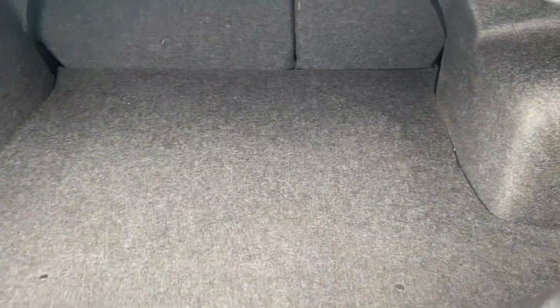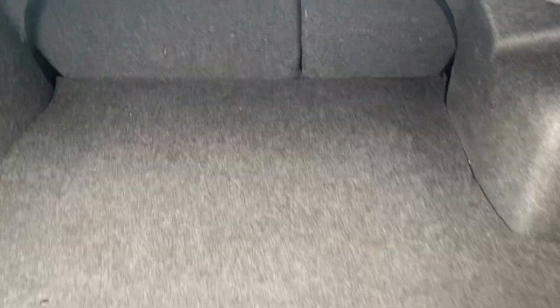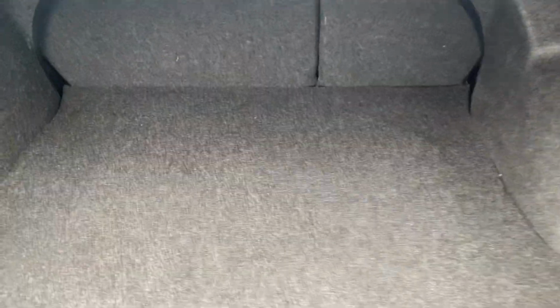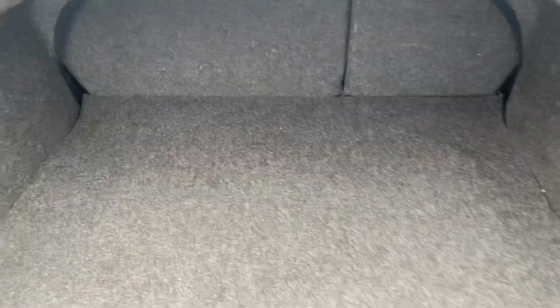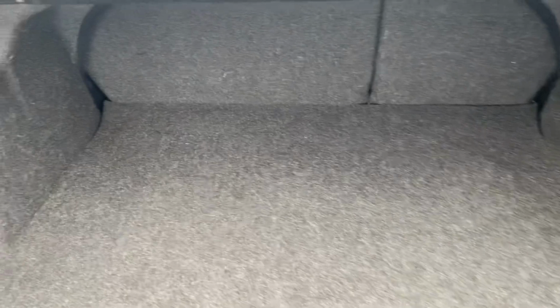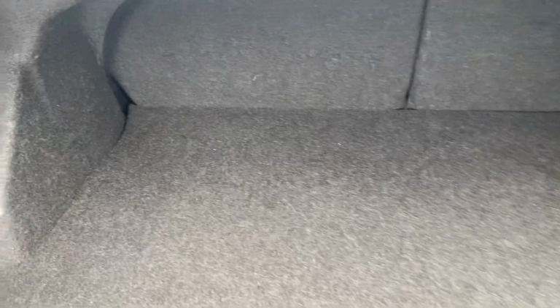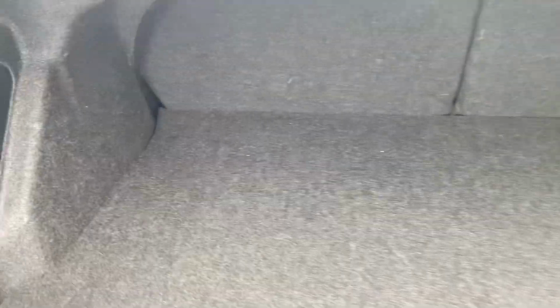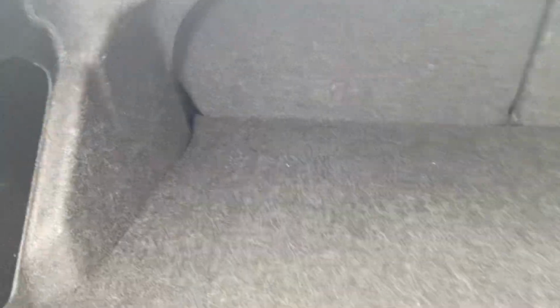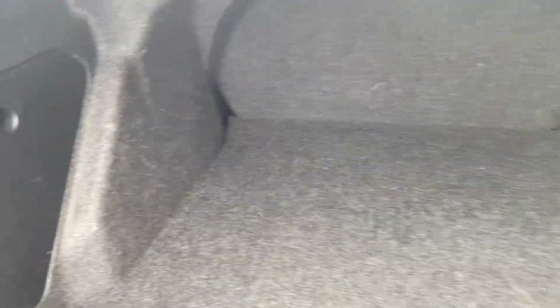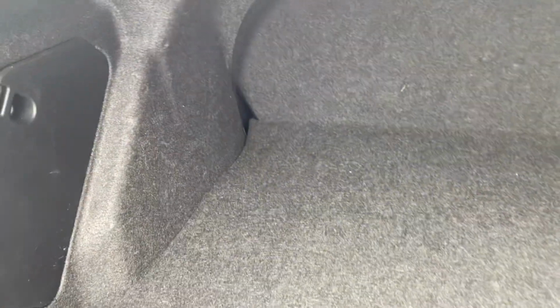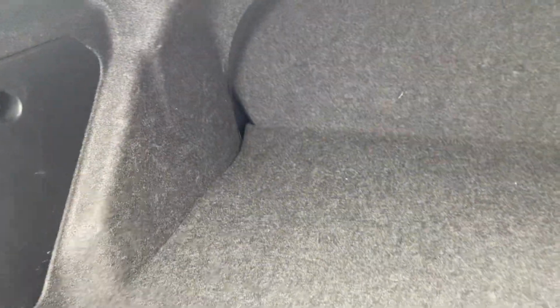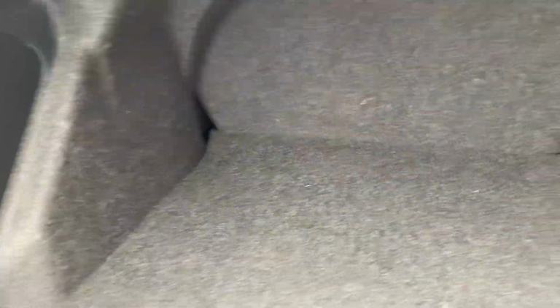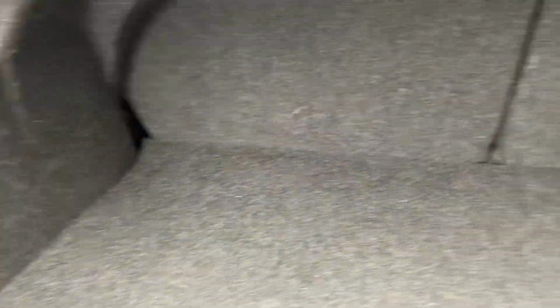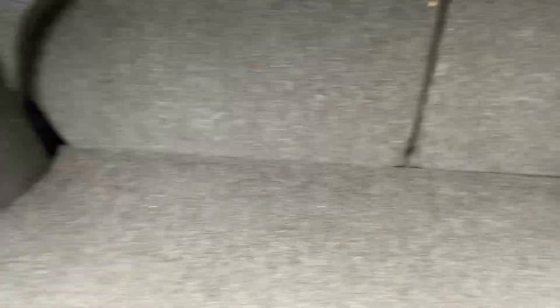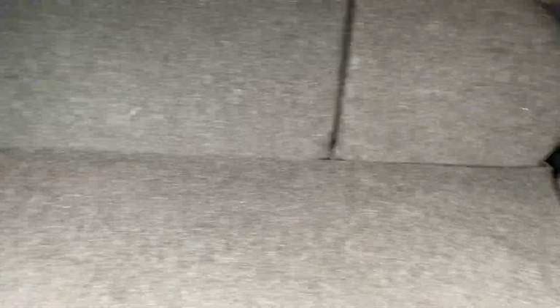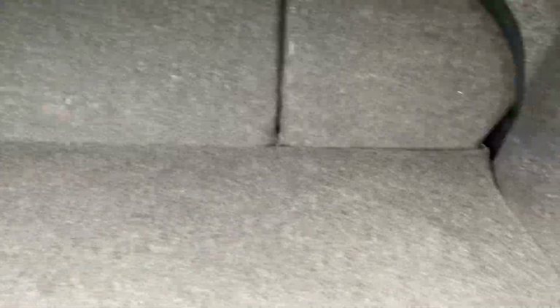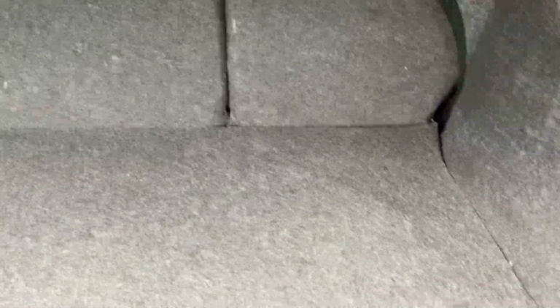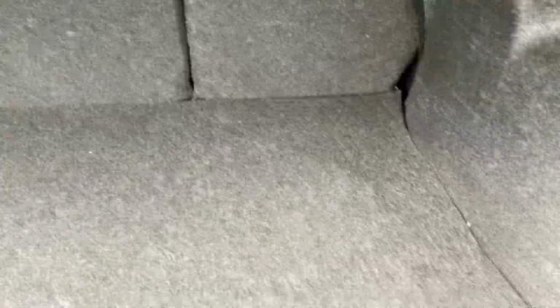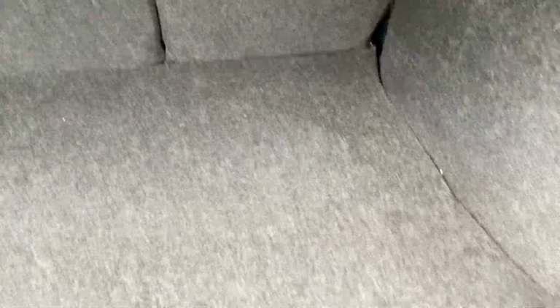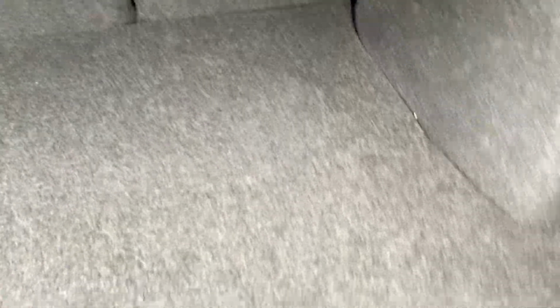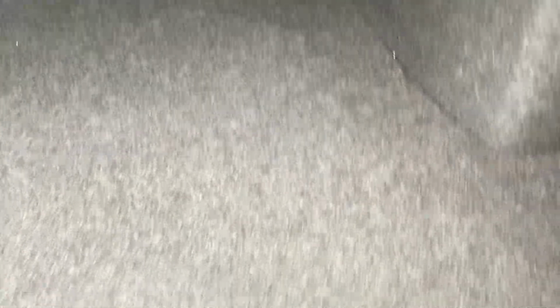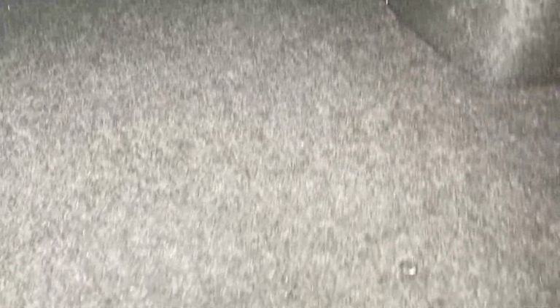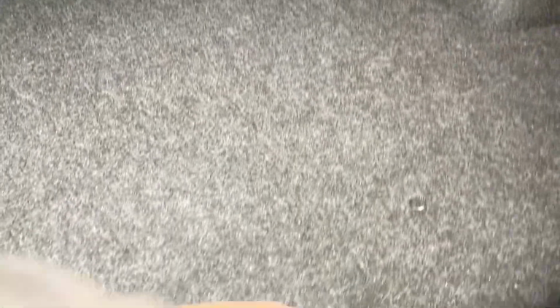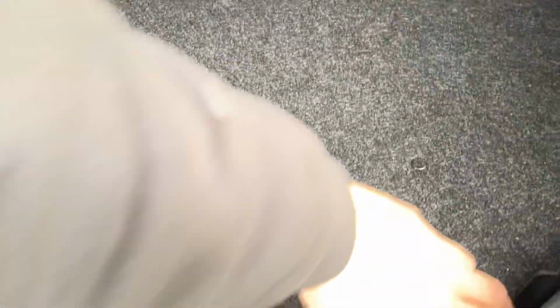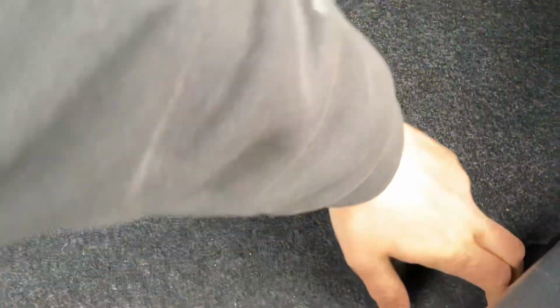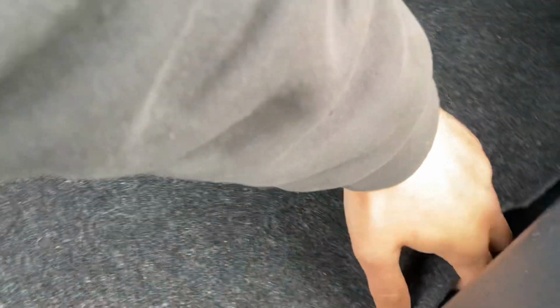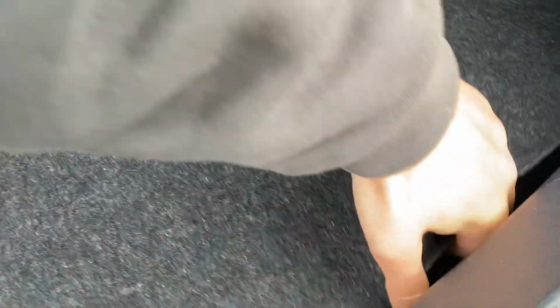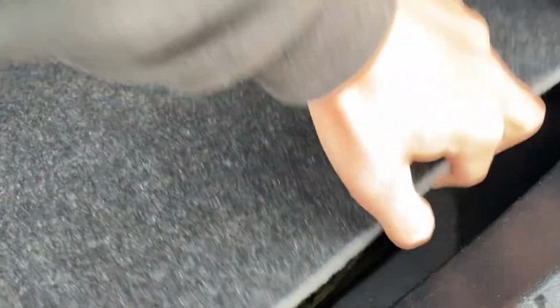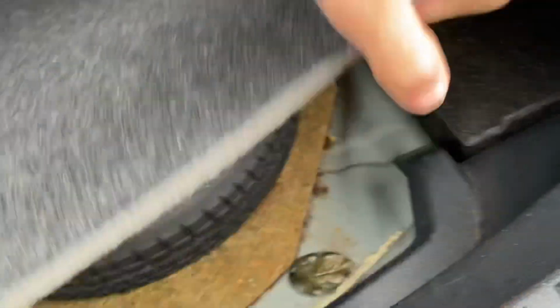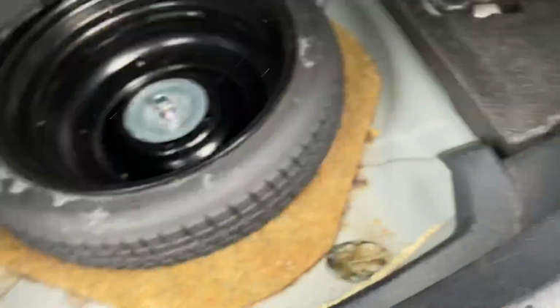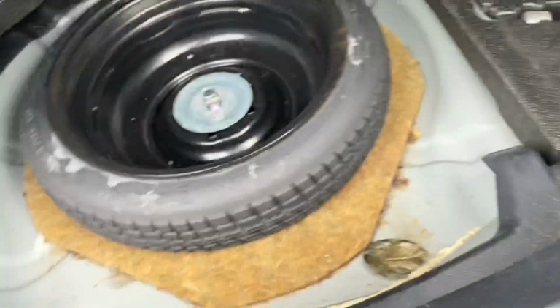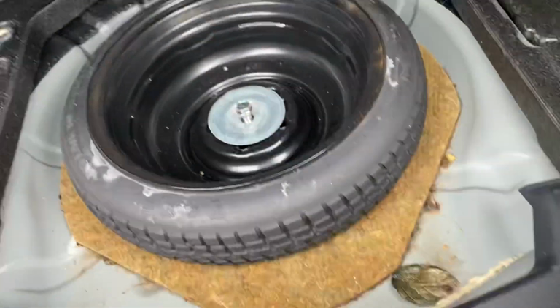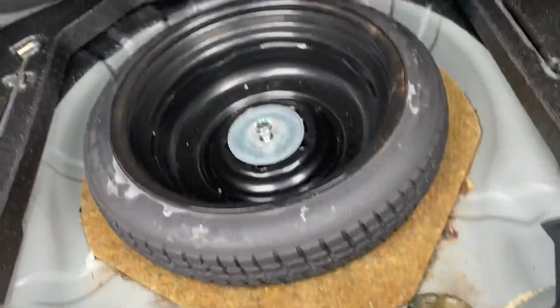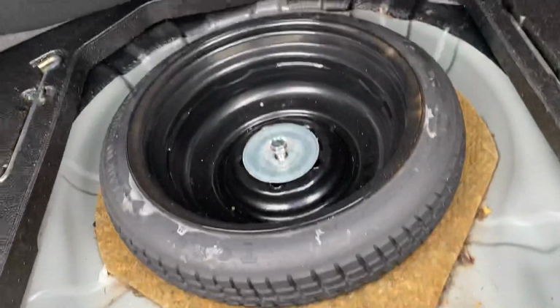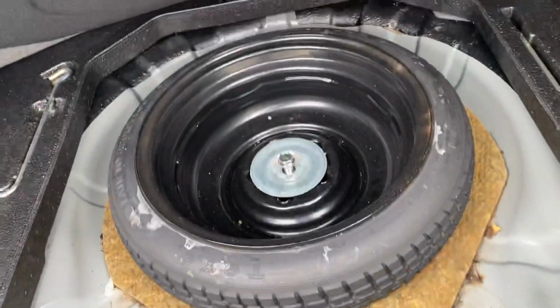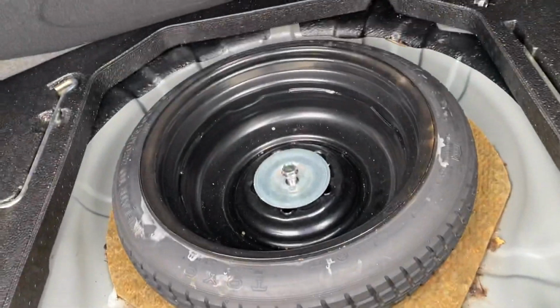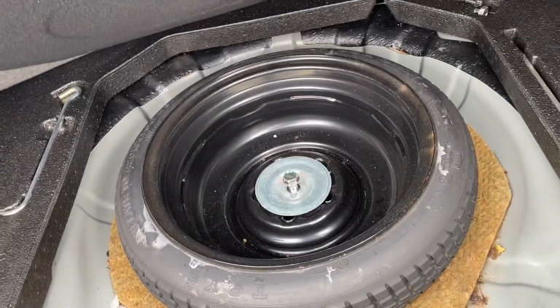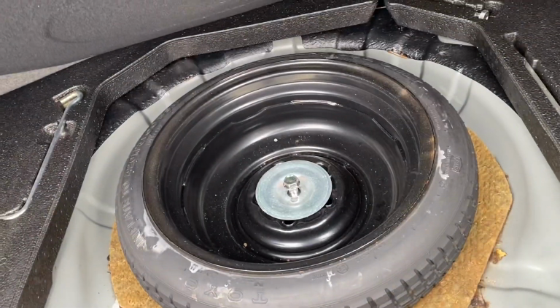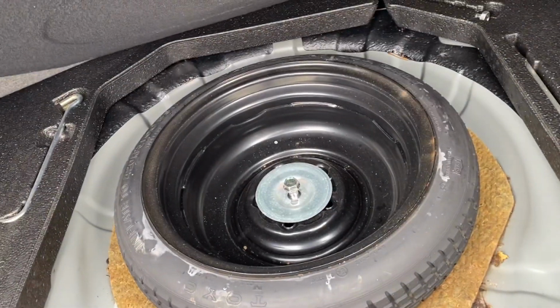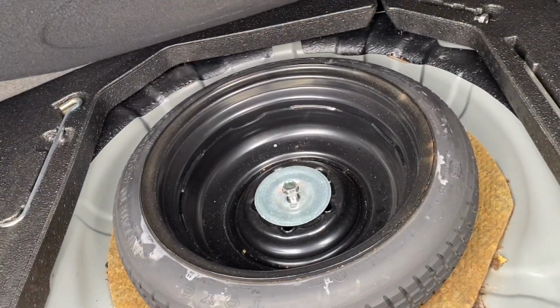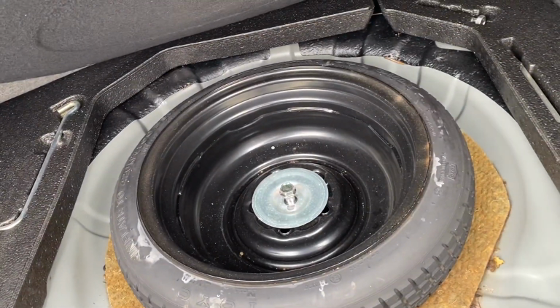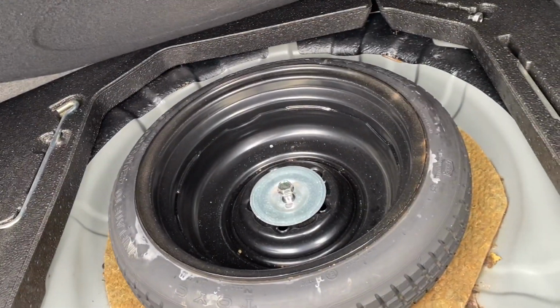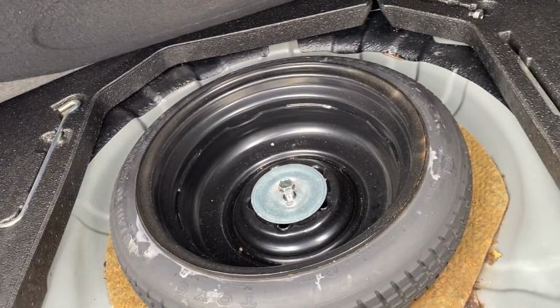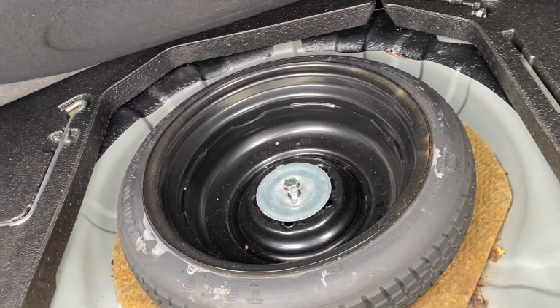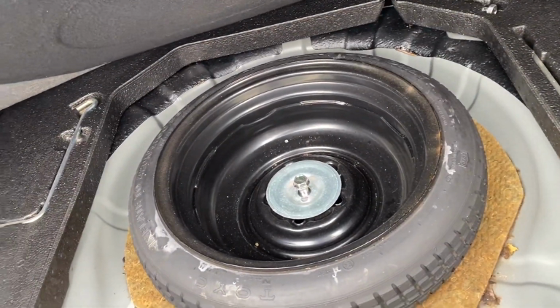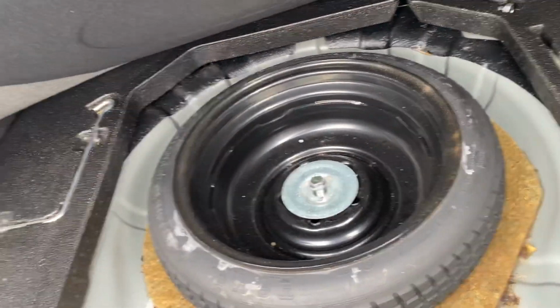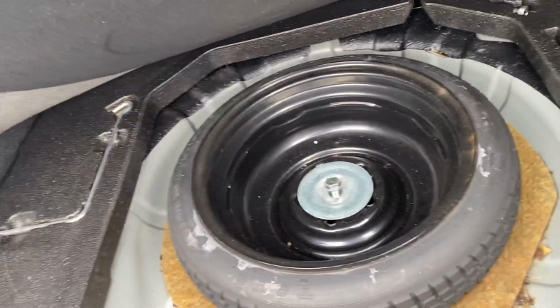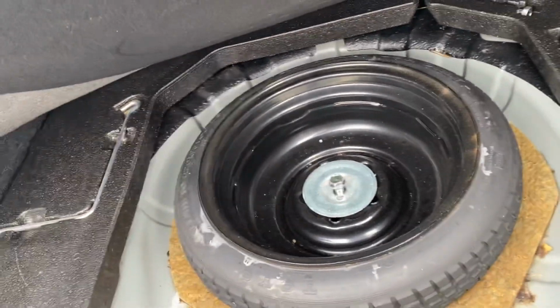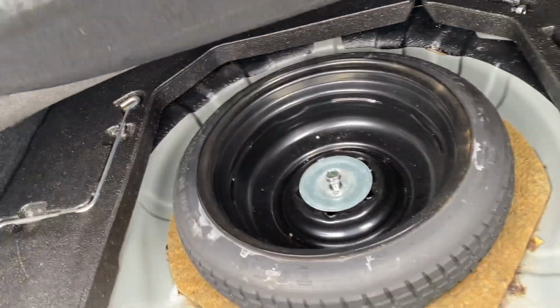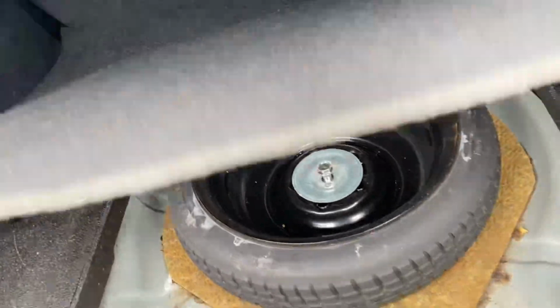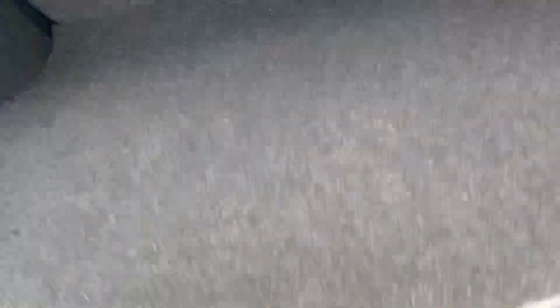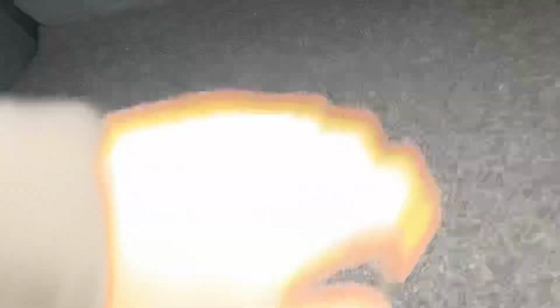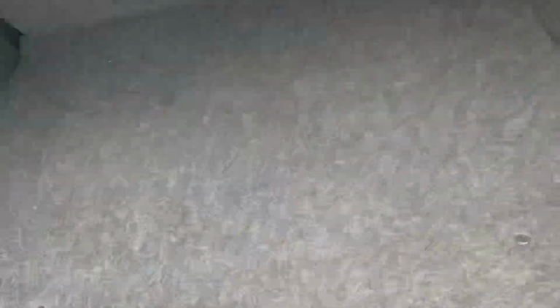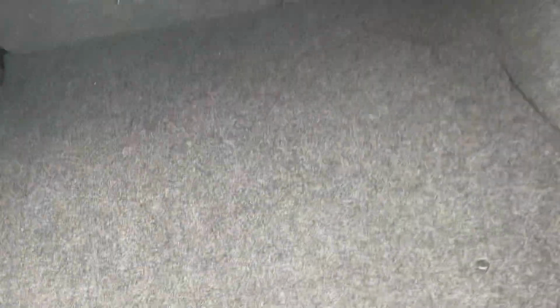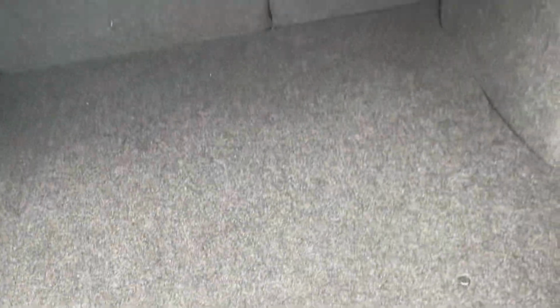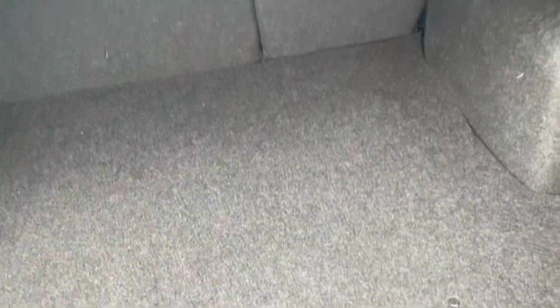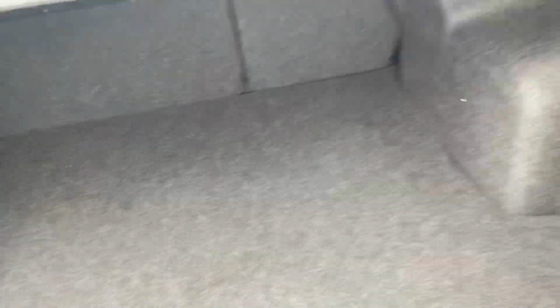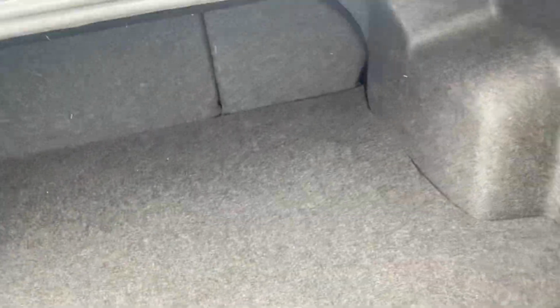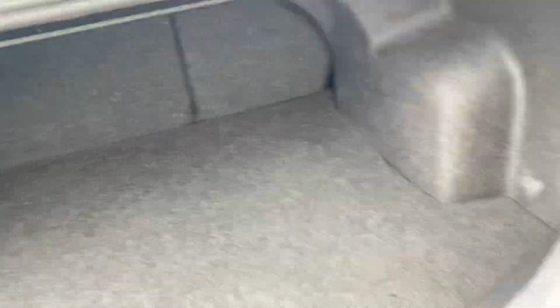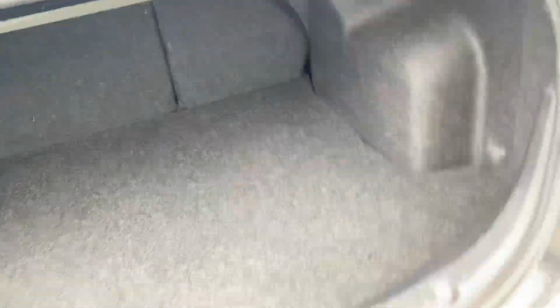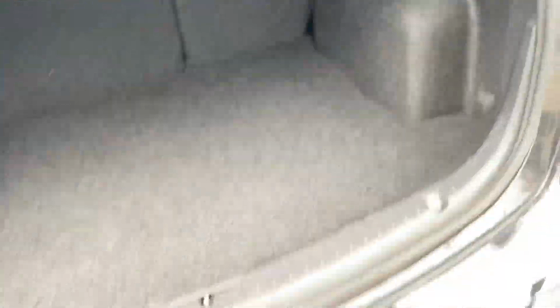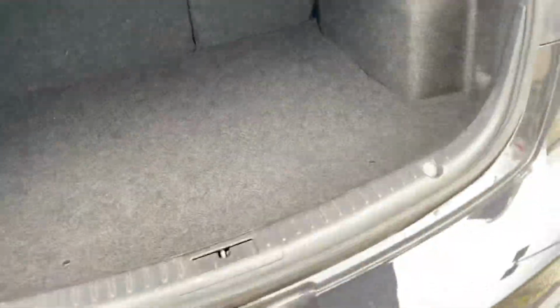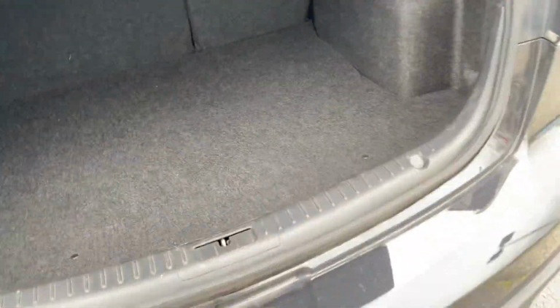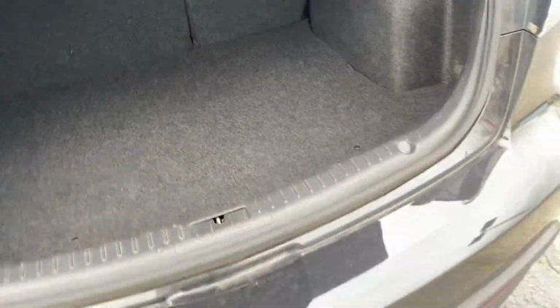In the trunk we've got a large amount of space back here, and a spare tire underneath with all the tools back there as well.